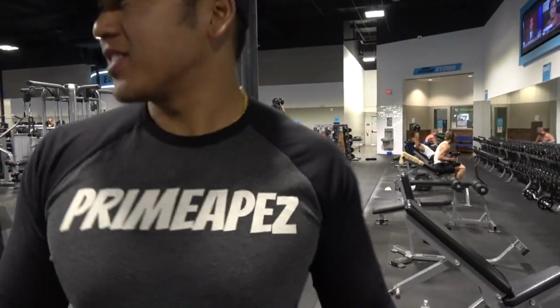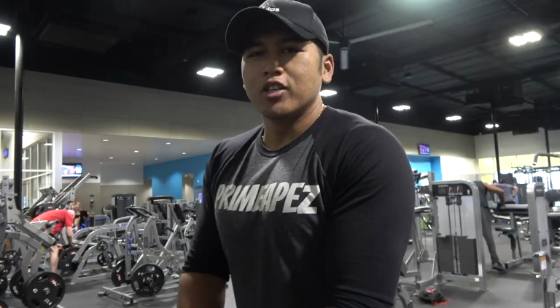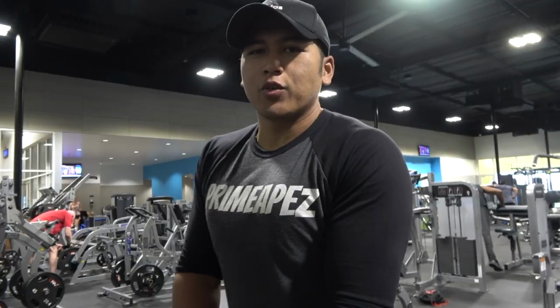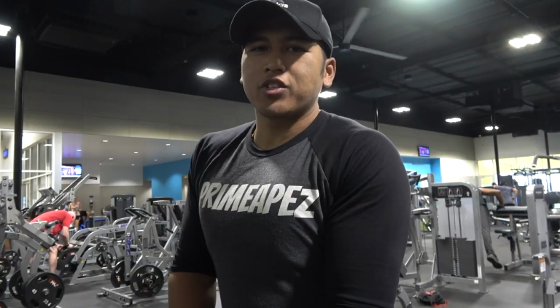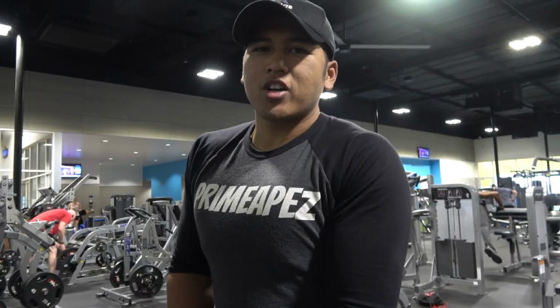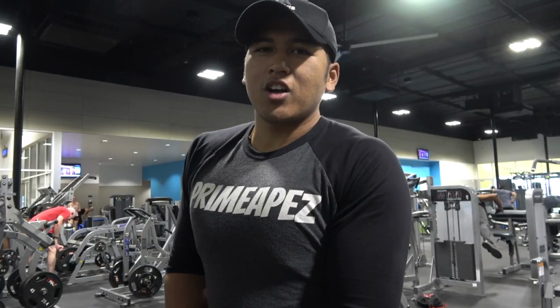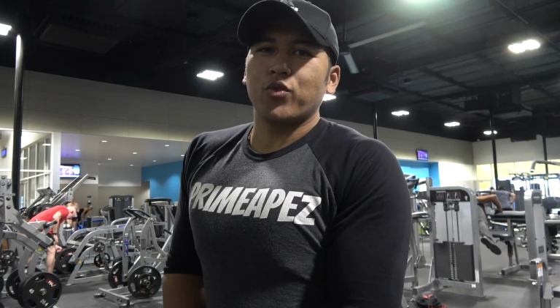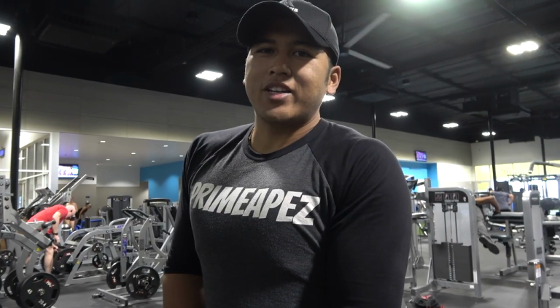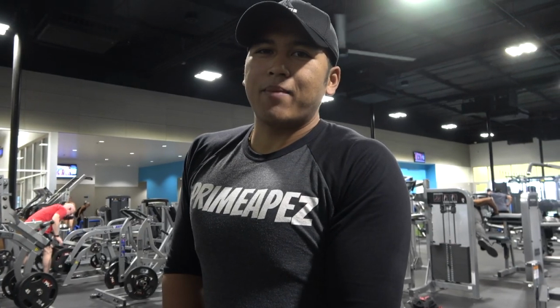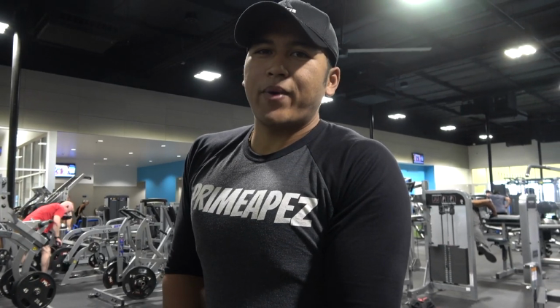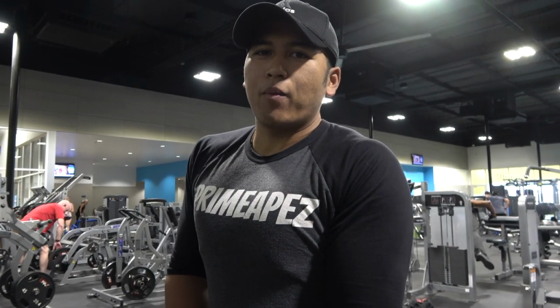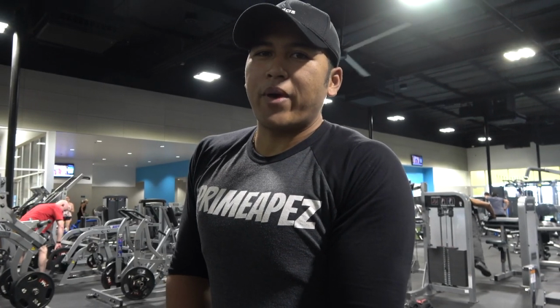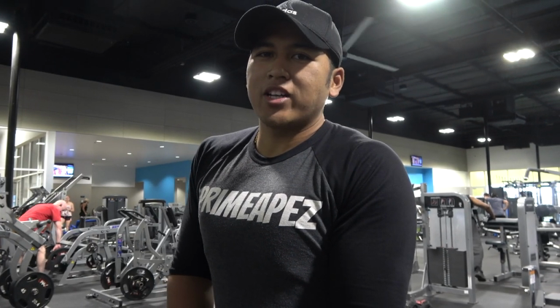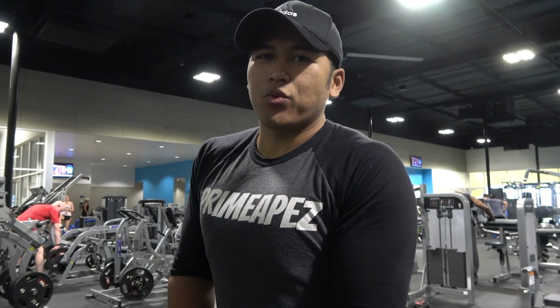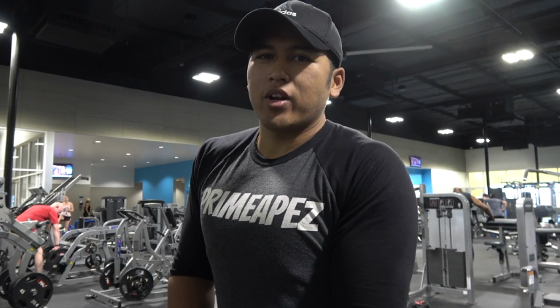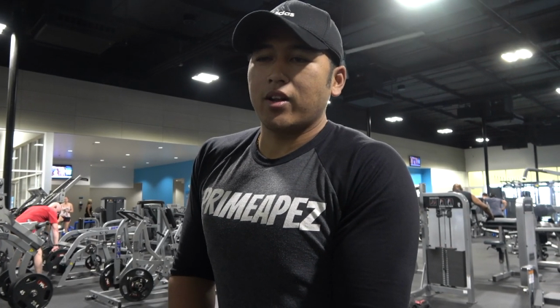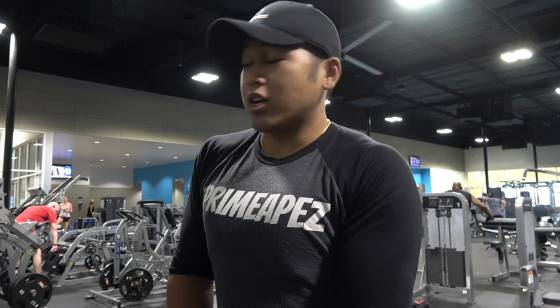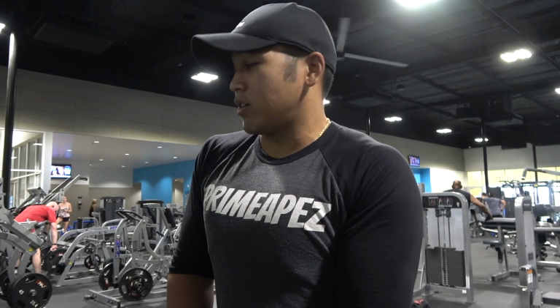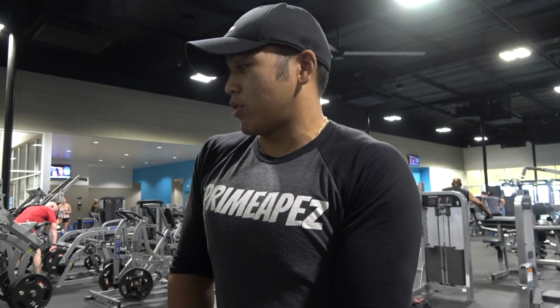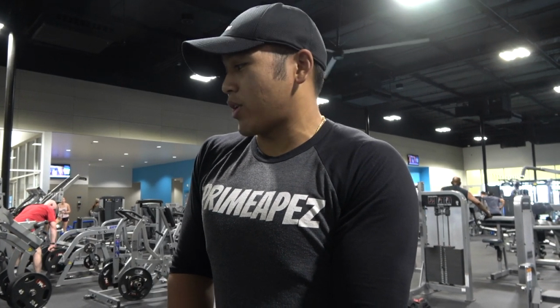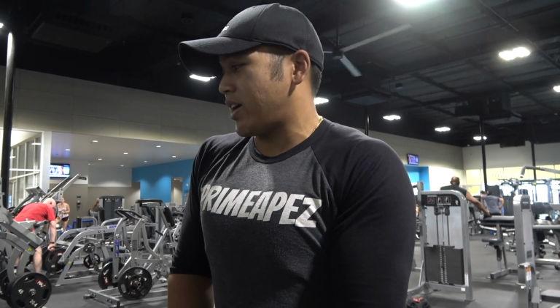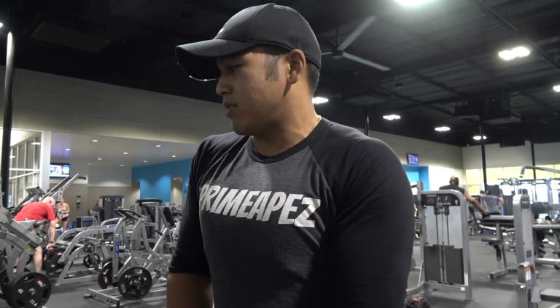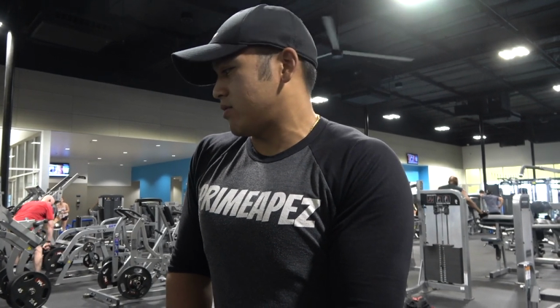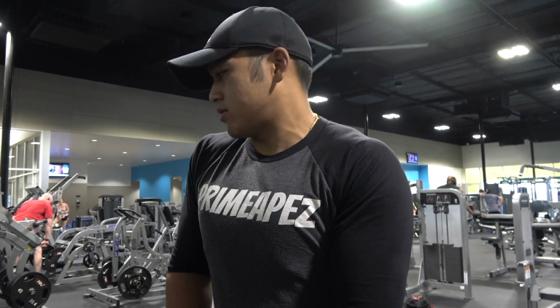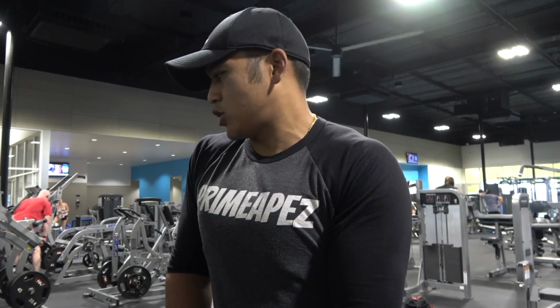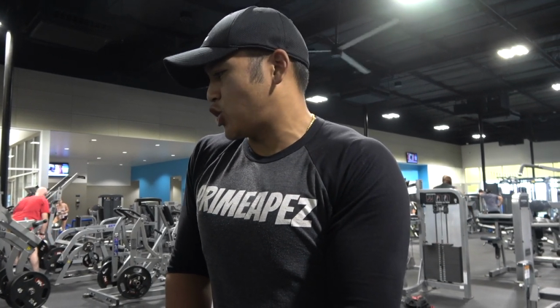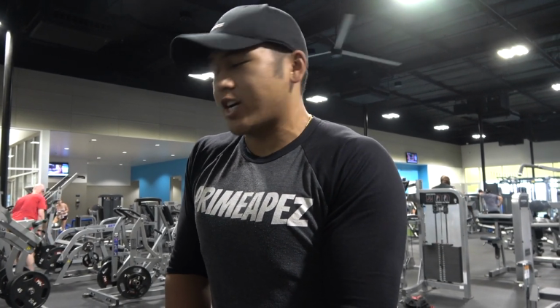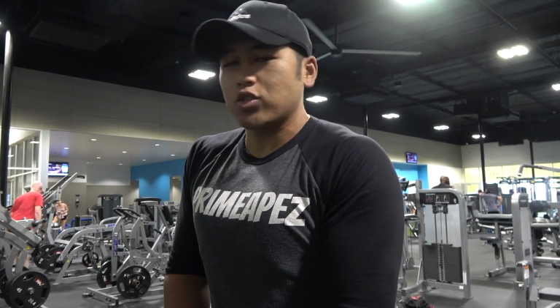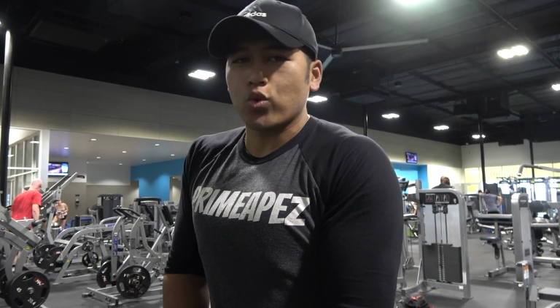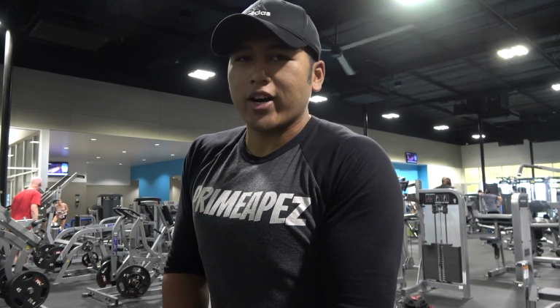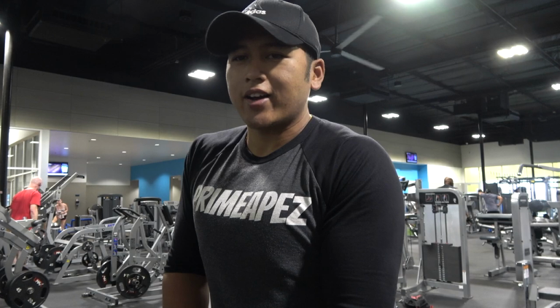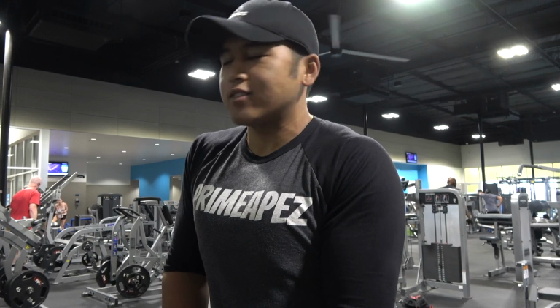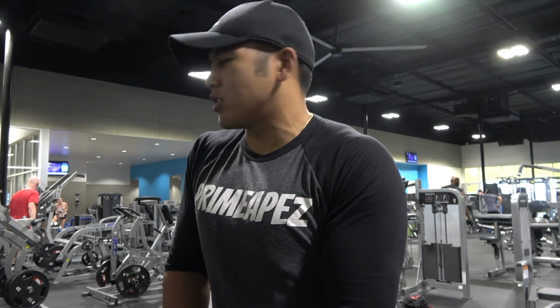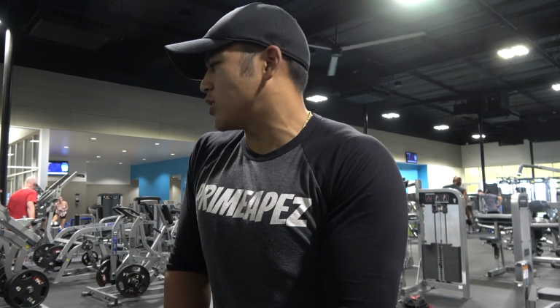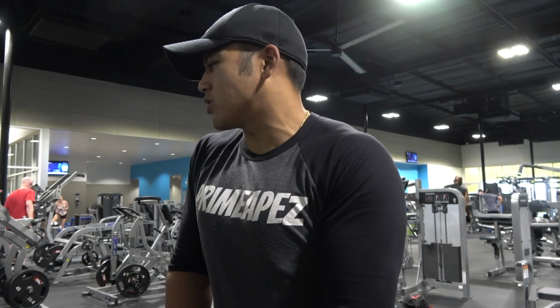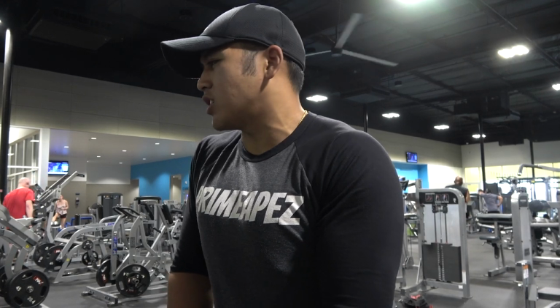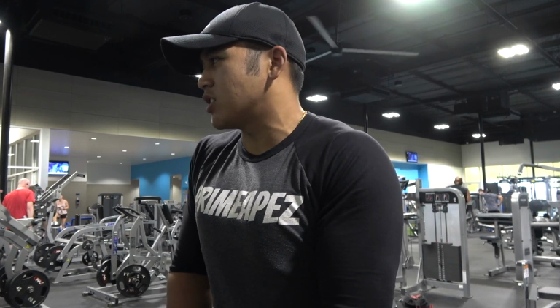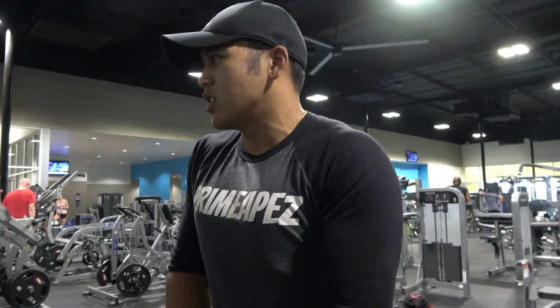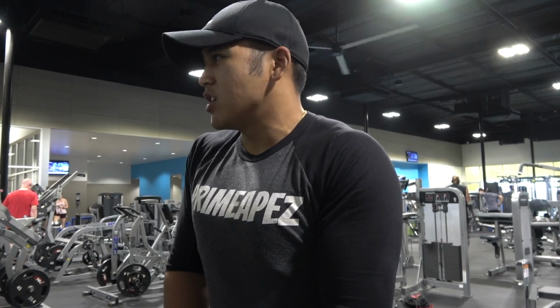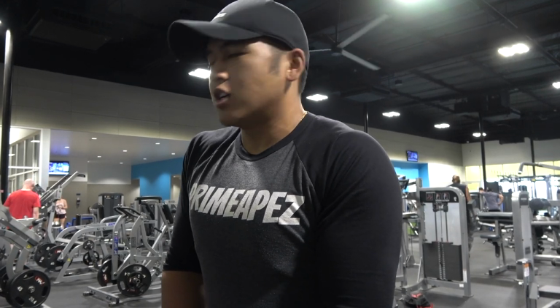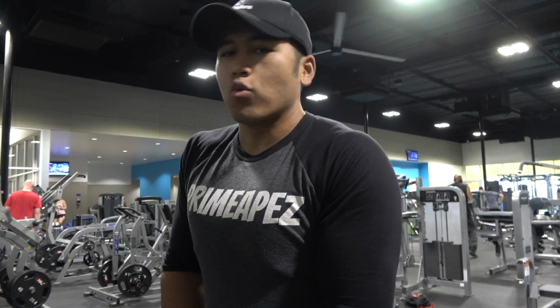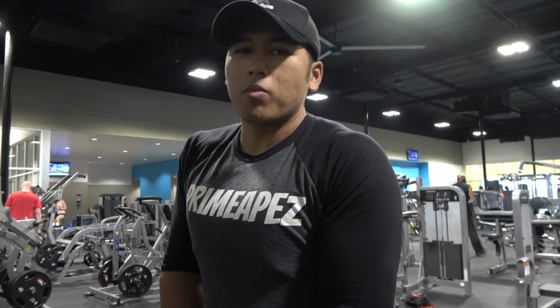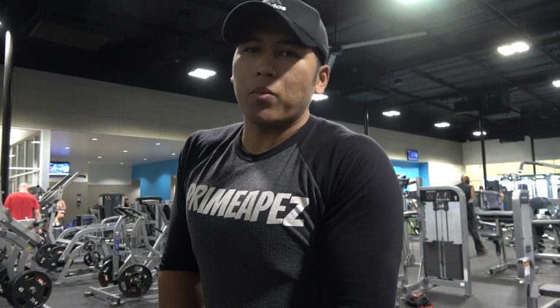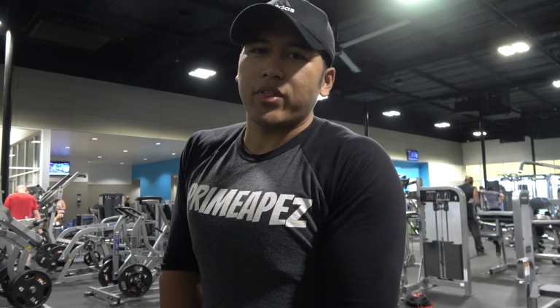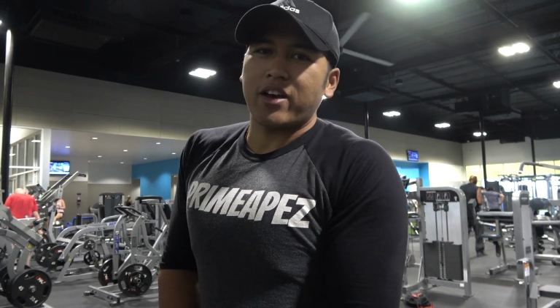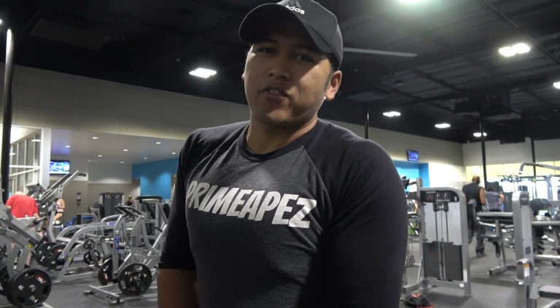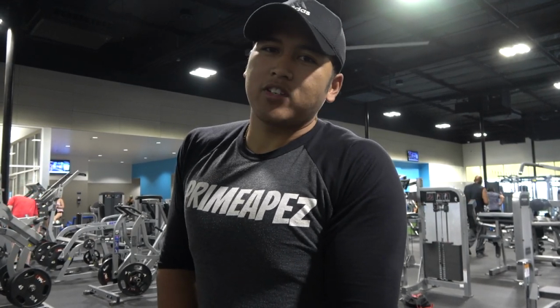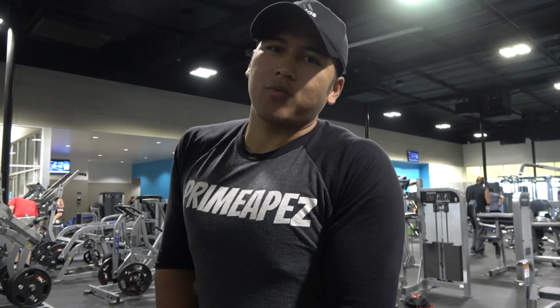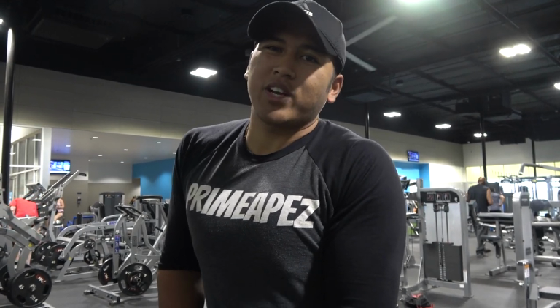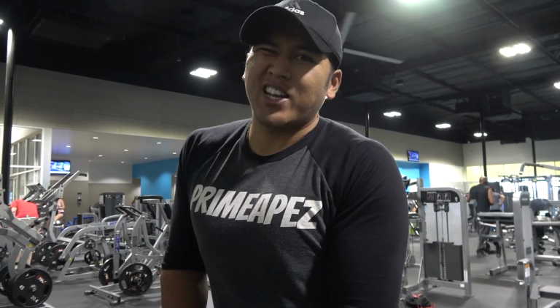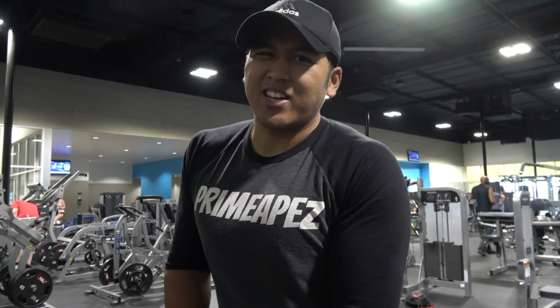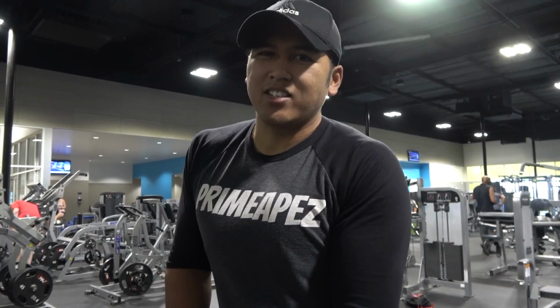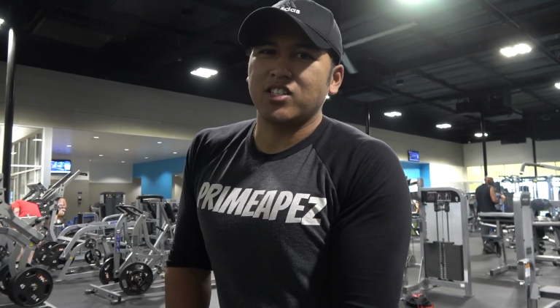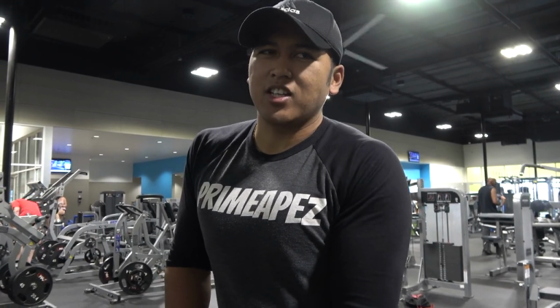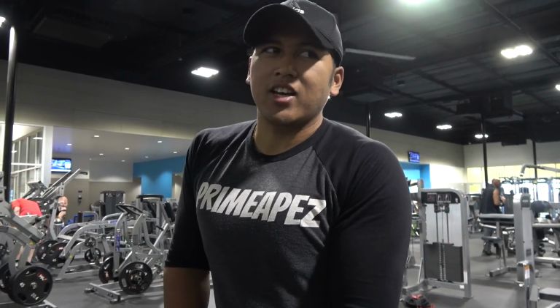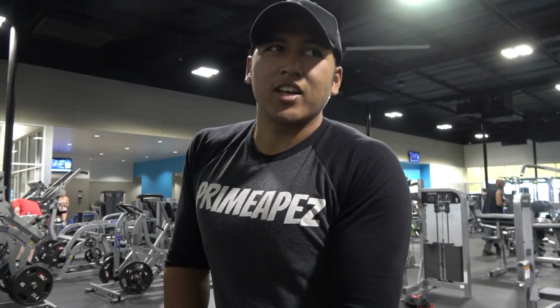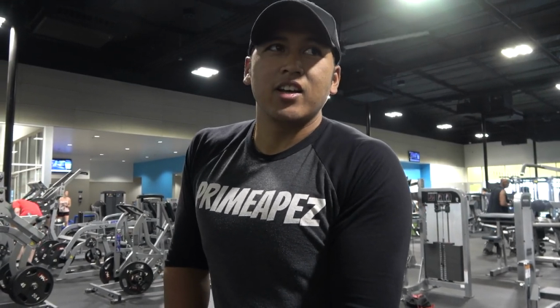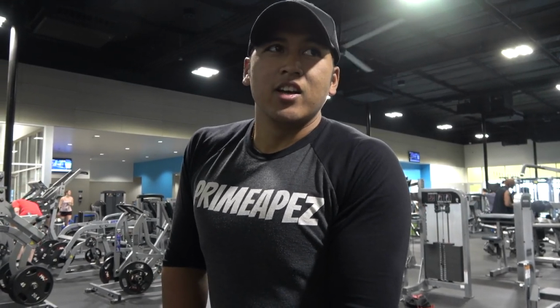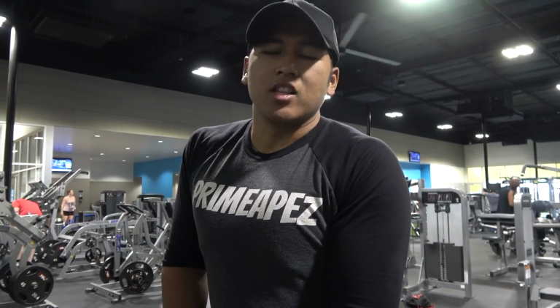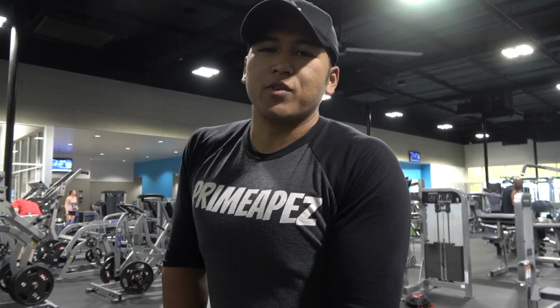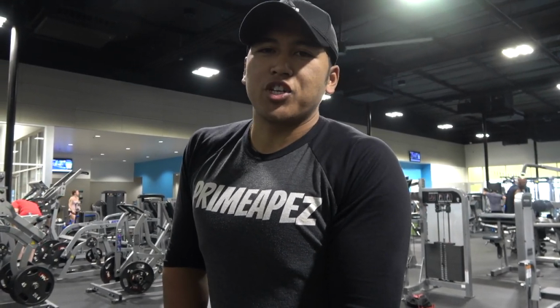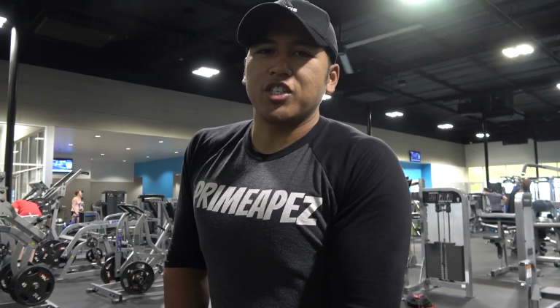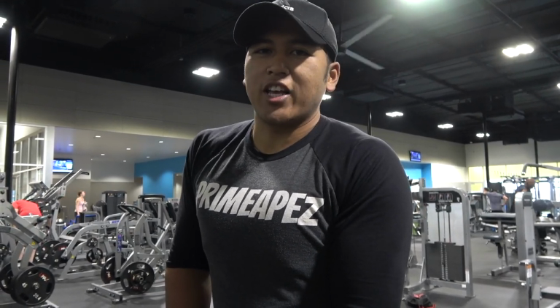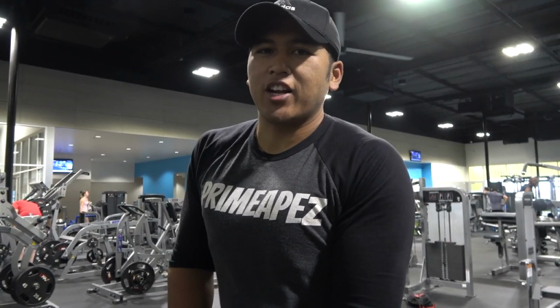We're starting off with dumbbell bench. Wanted a great chest workout, so we're just going to warm up with that first and then we're going to get into the machines later.